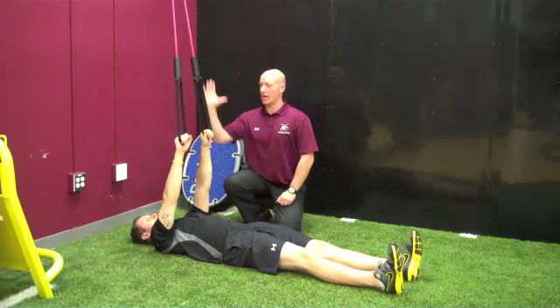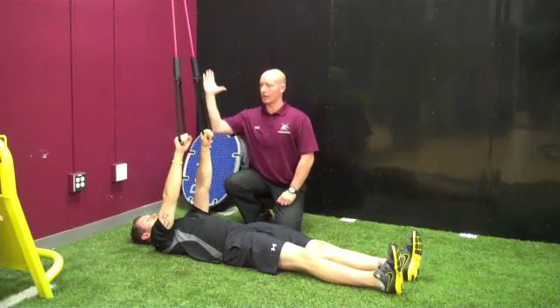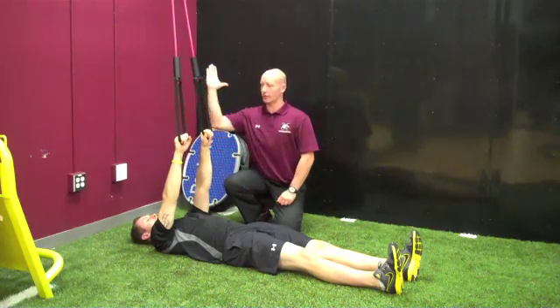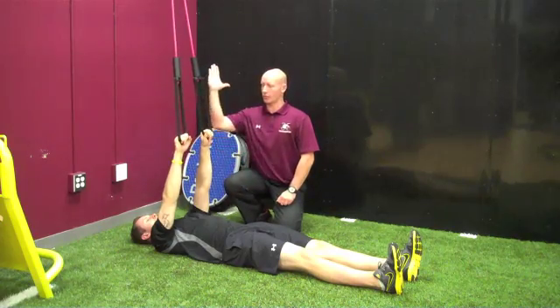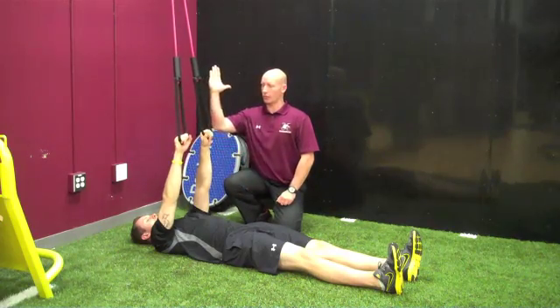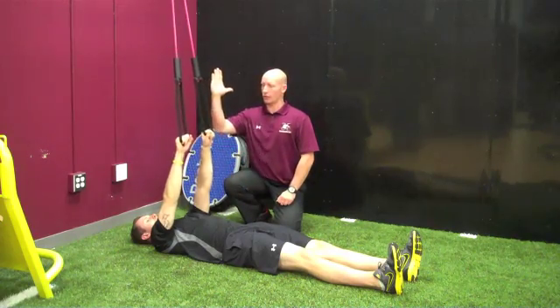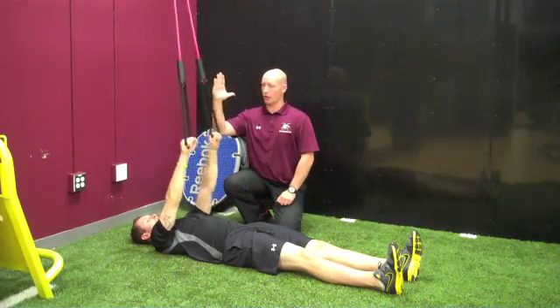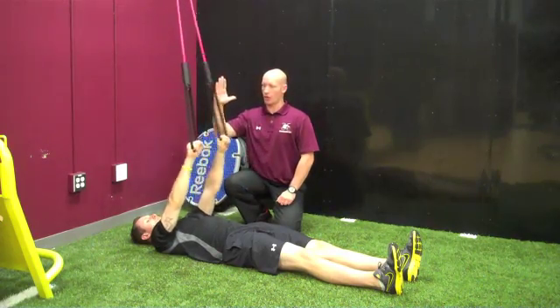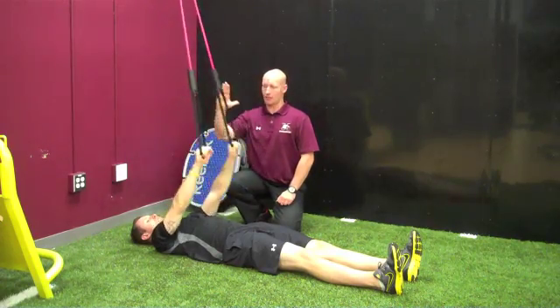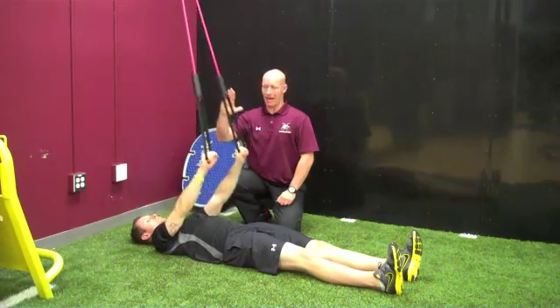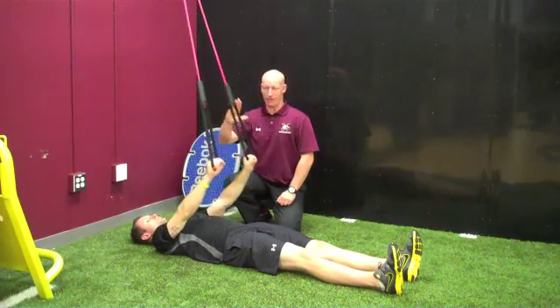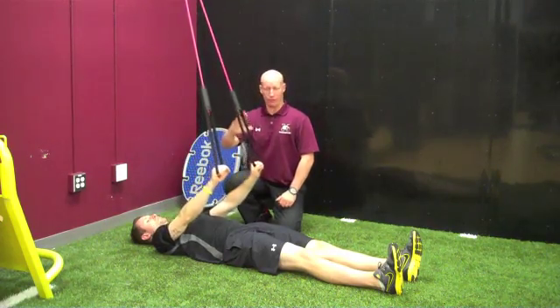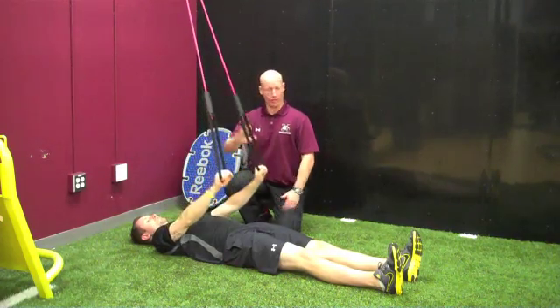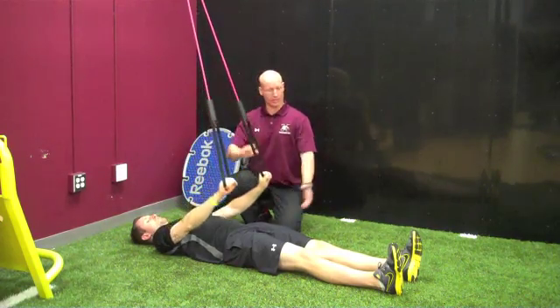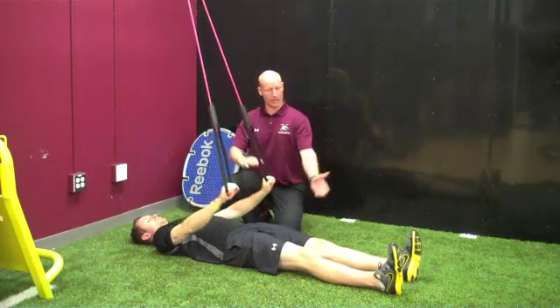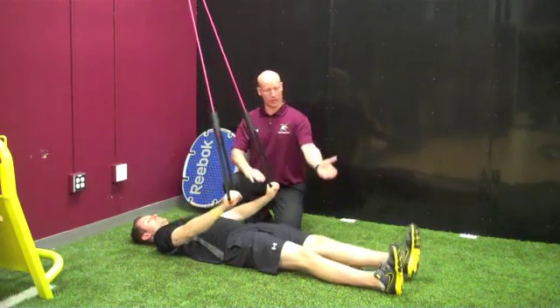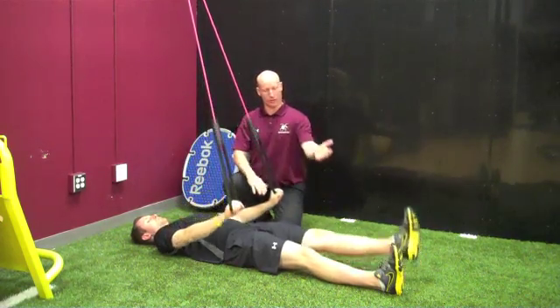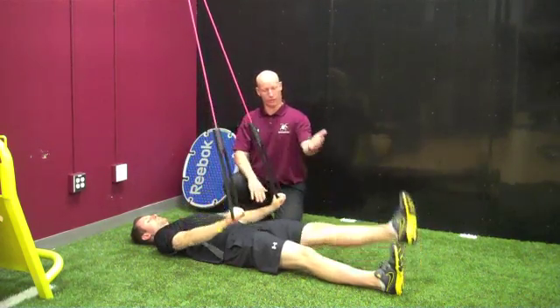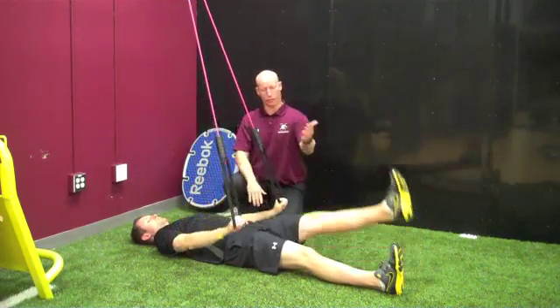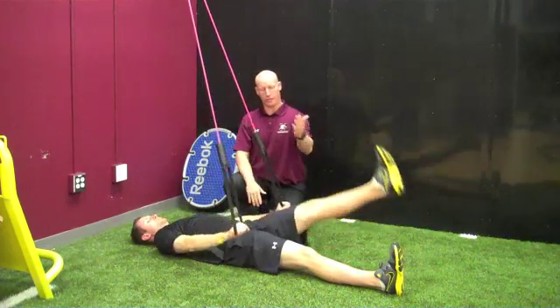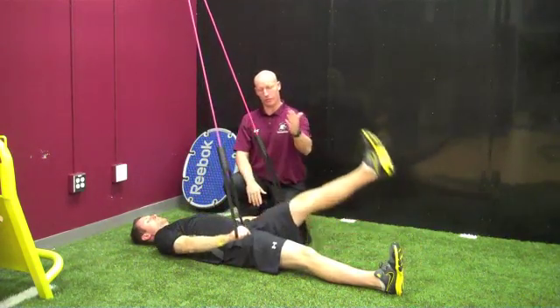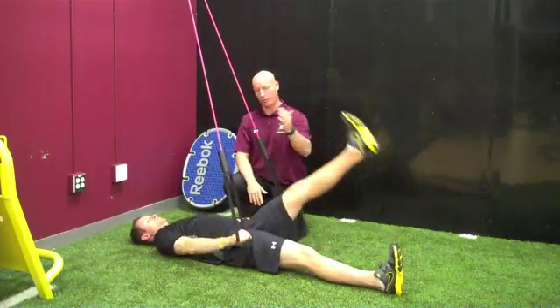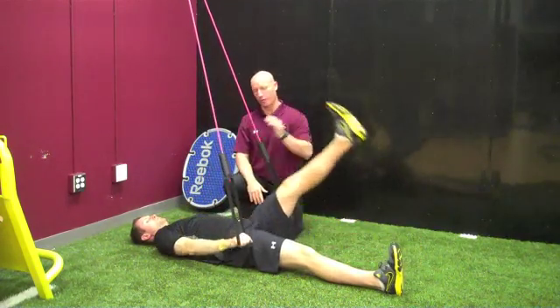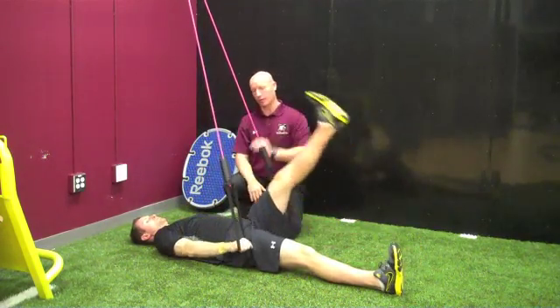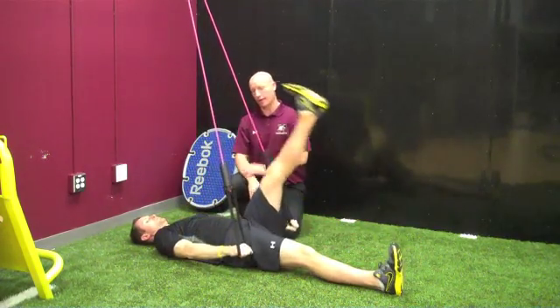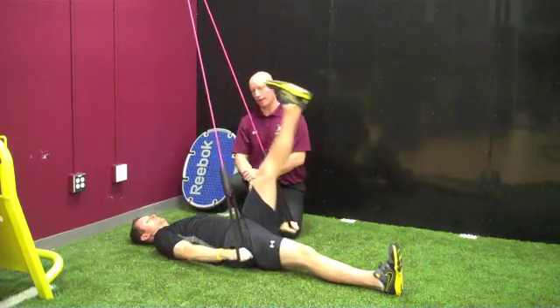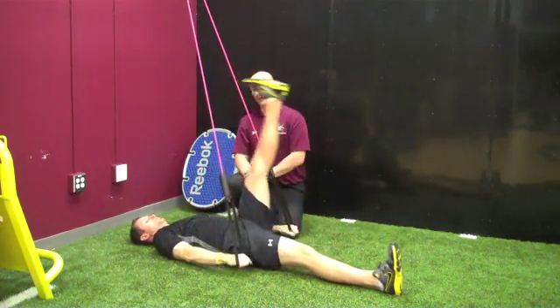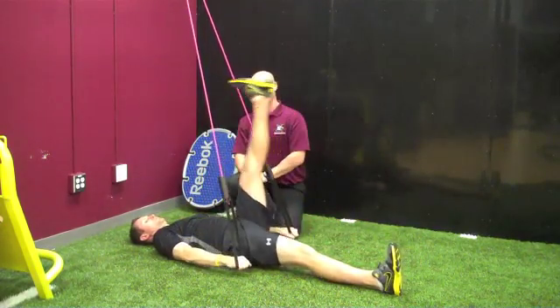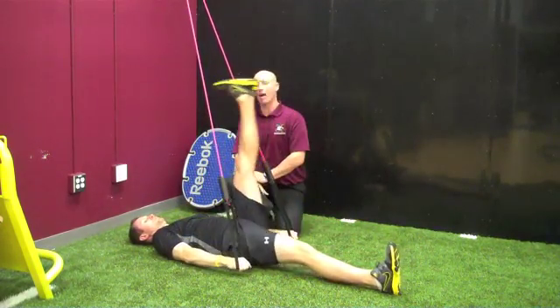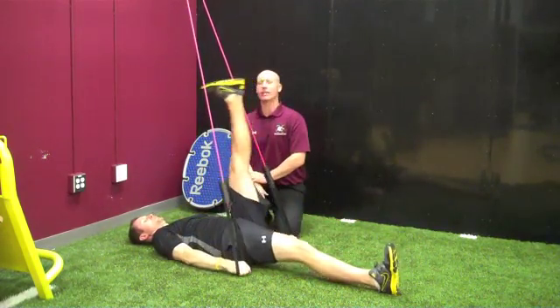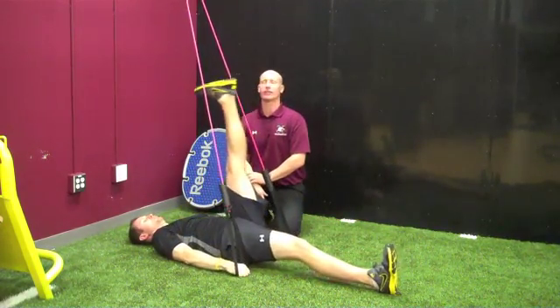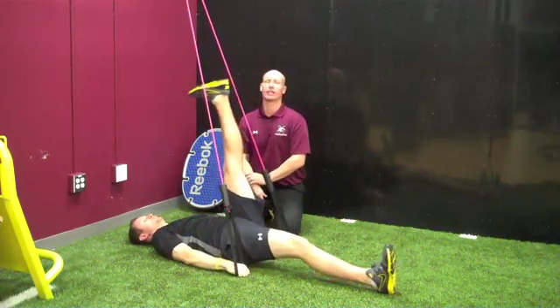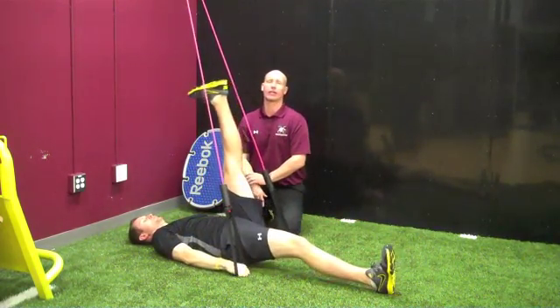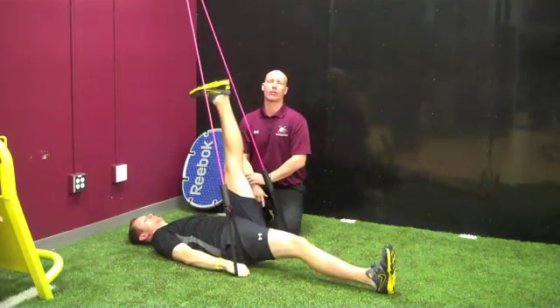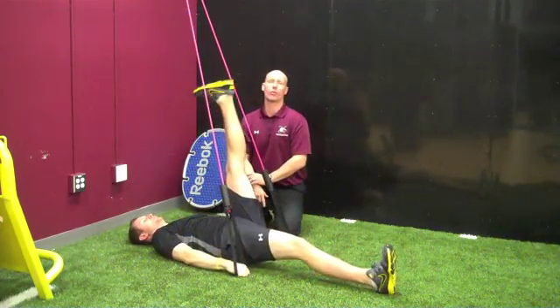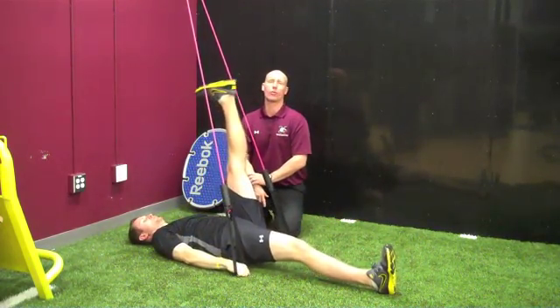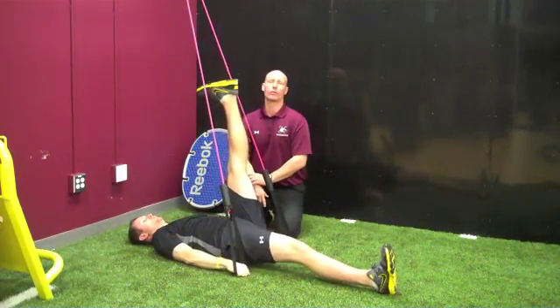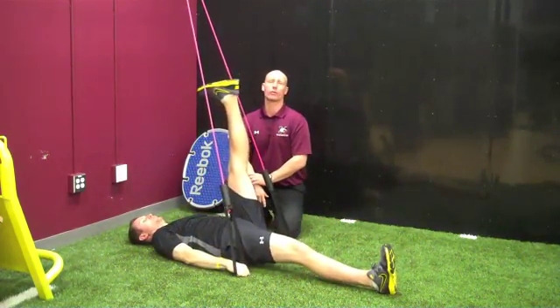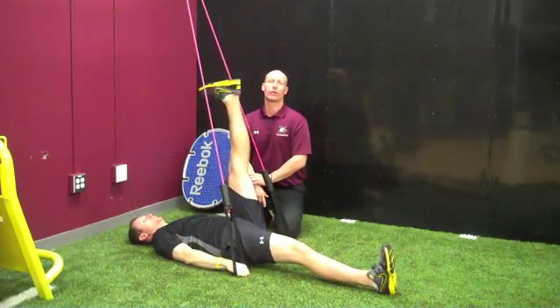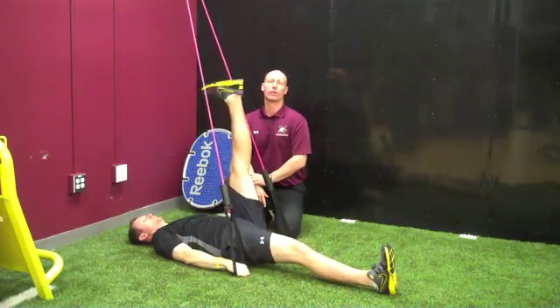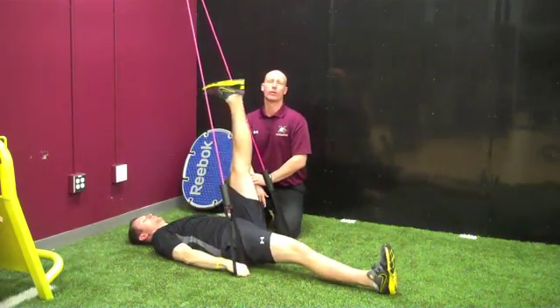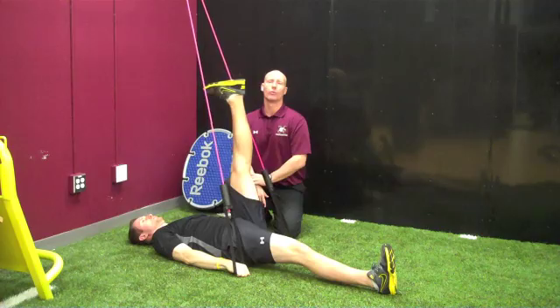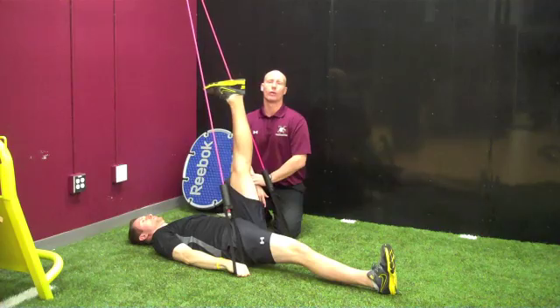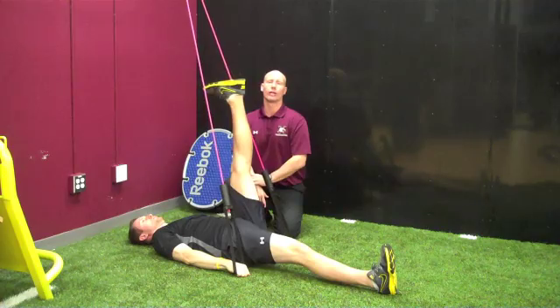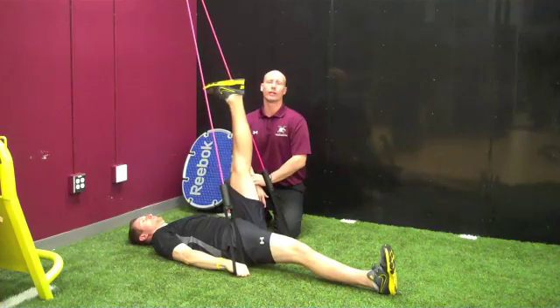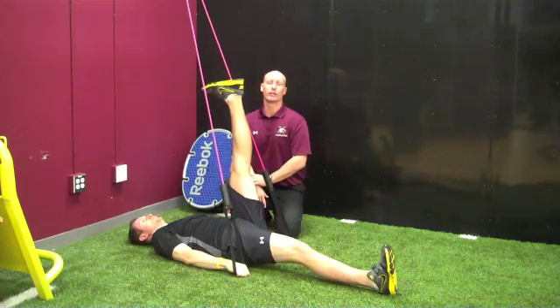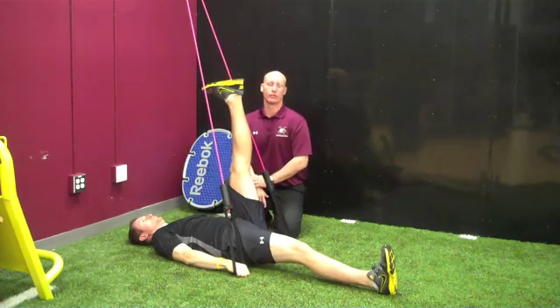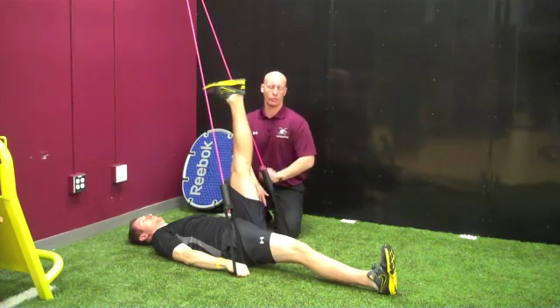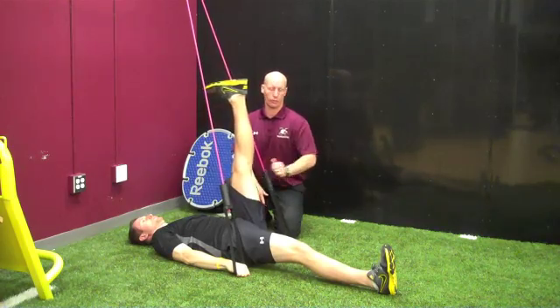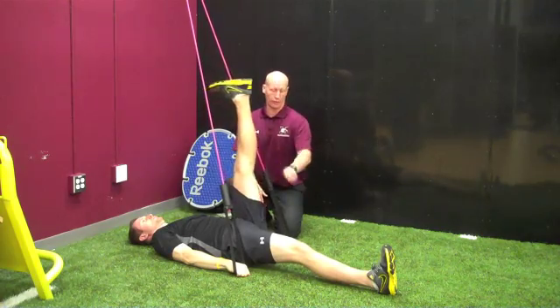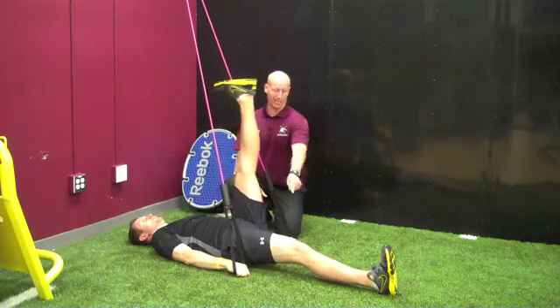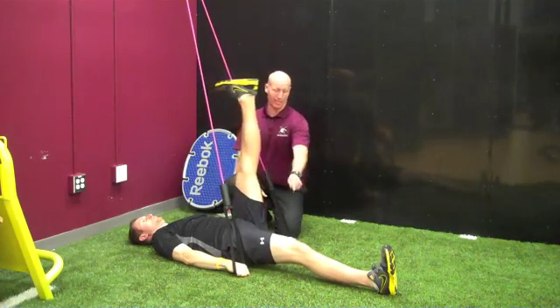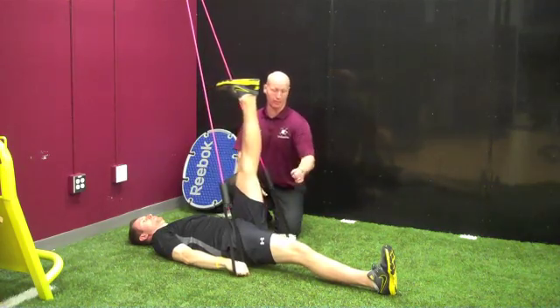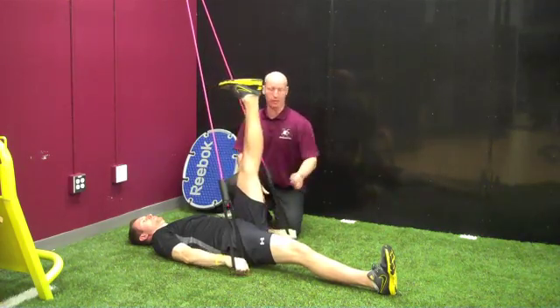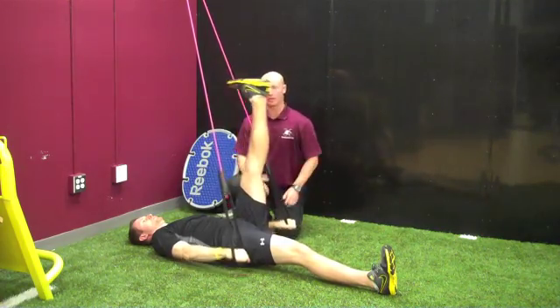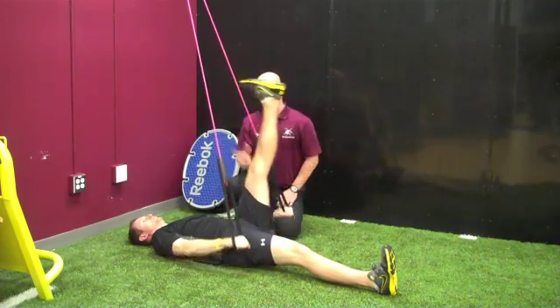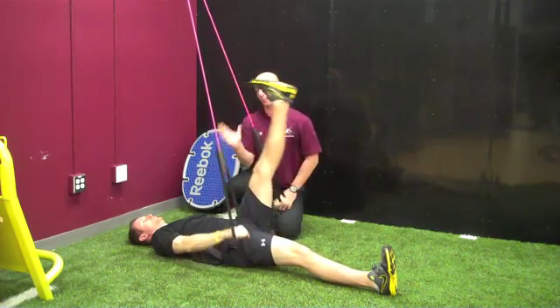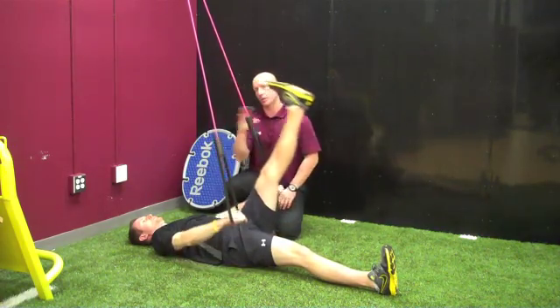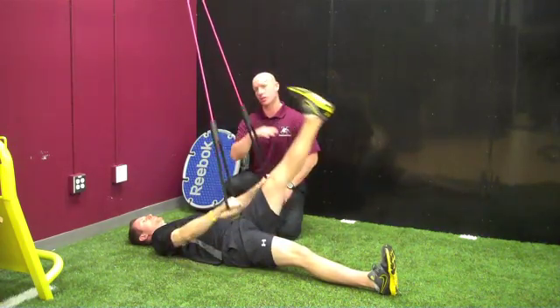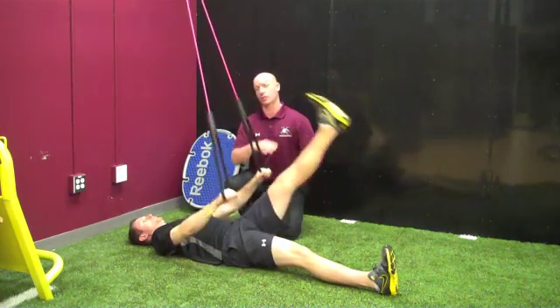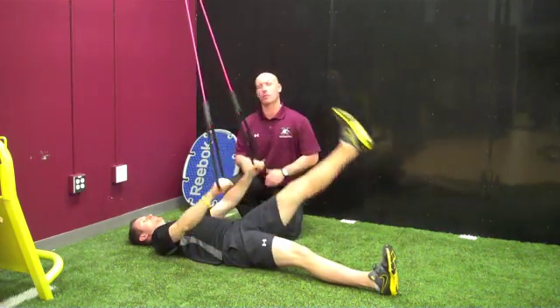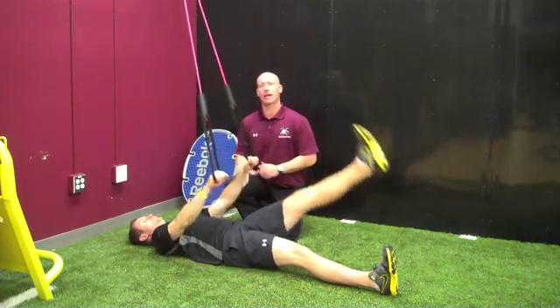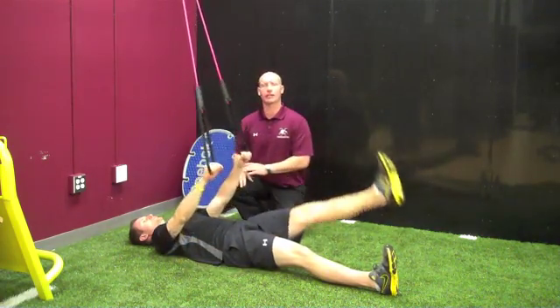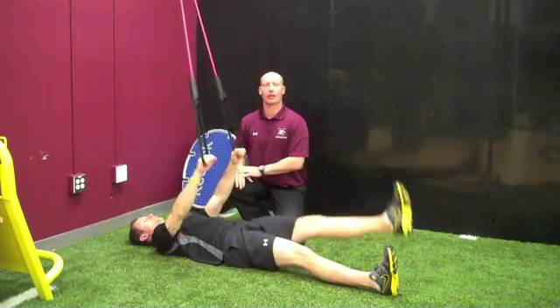The athlete is going to bring their arms halfway down. They start to raise one leg as high as they can hold — one, two — without that leg bending too much, and then back down.